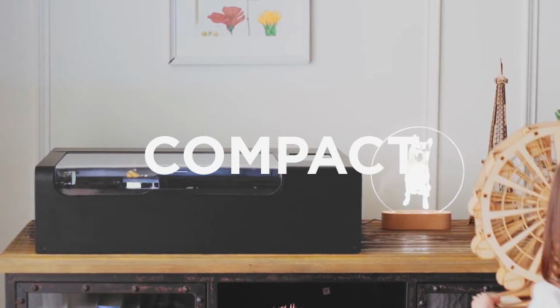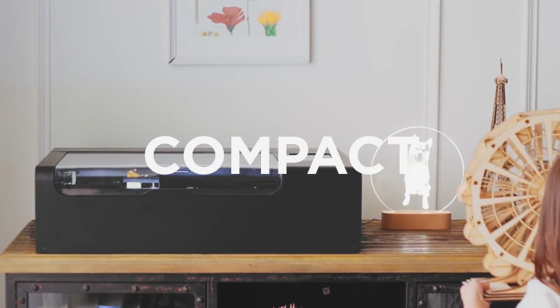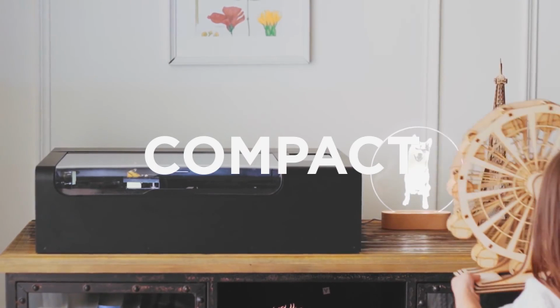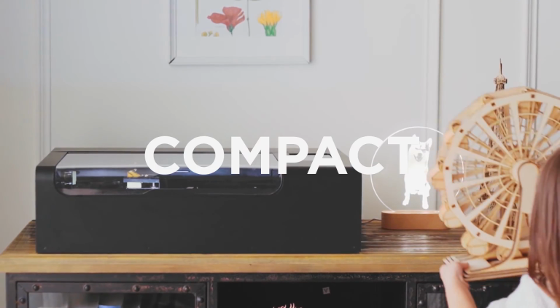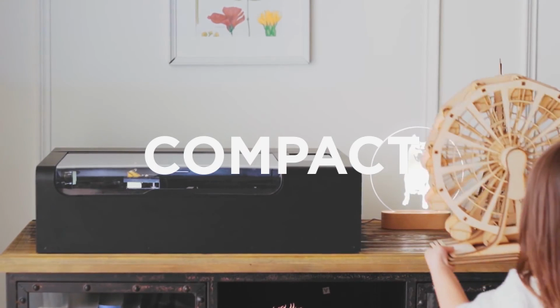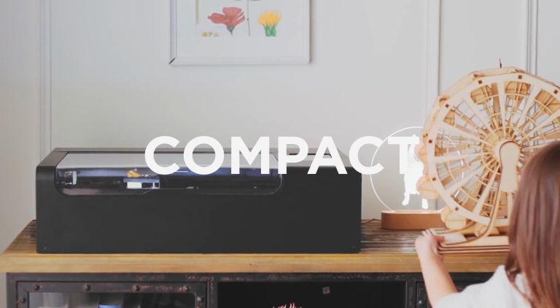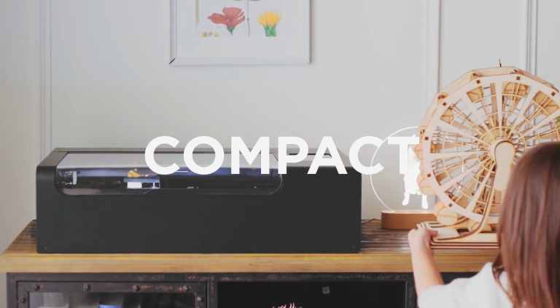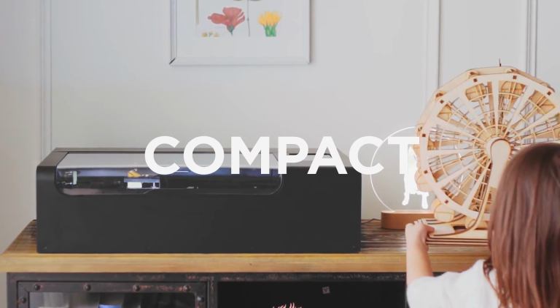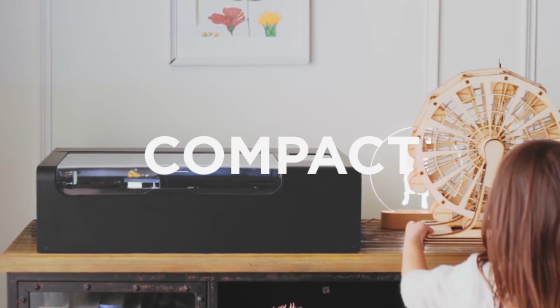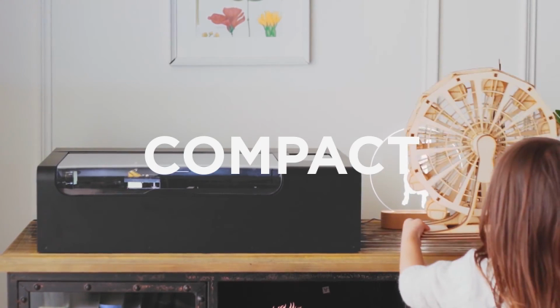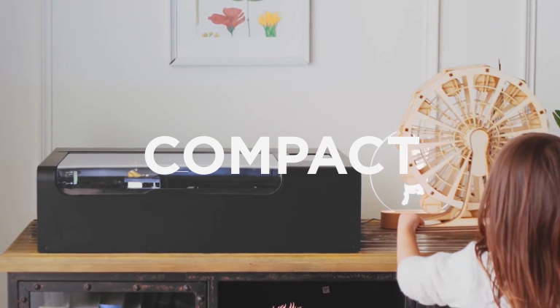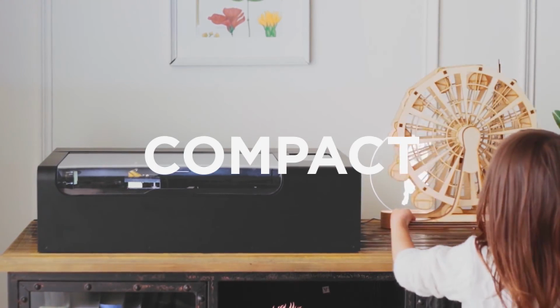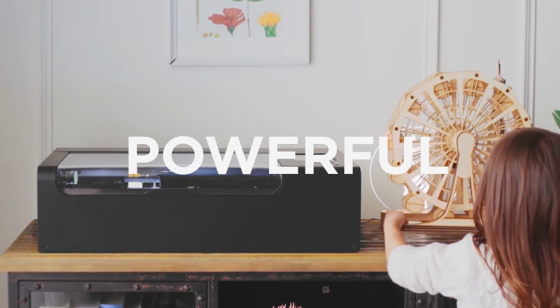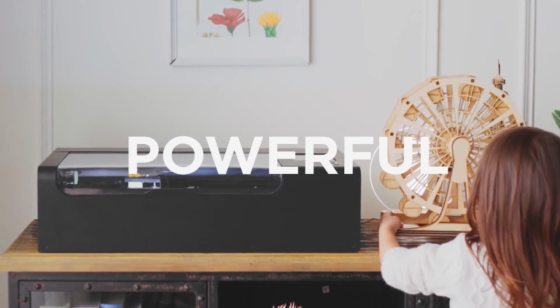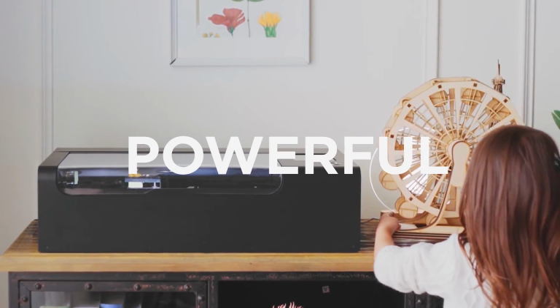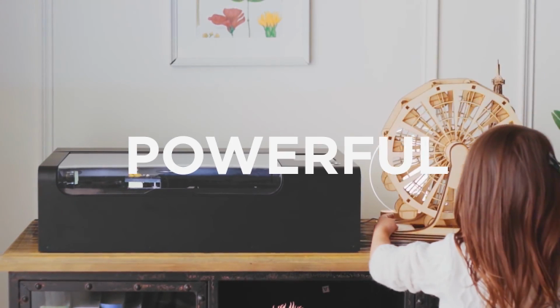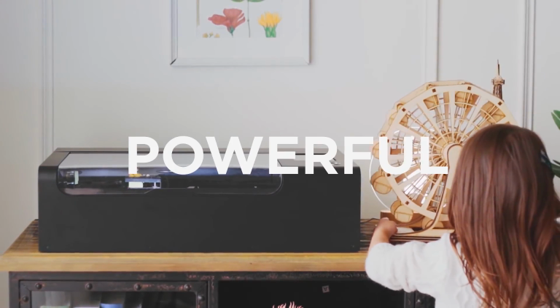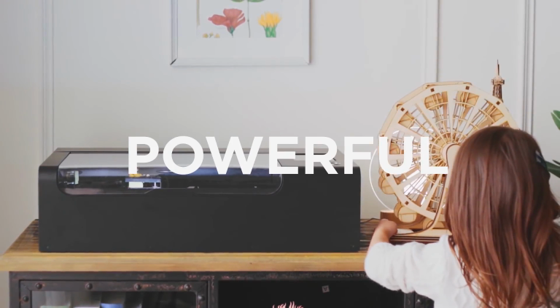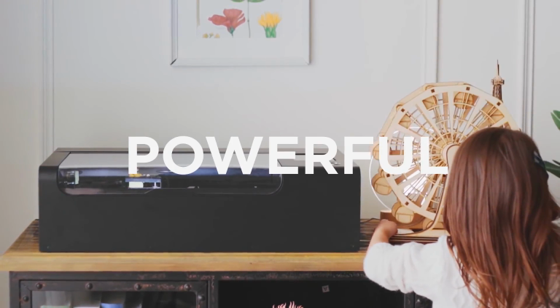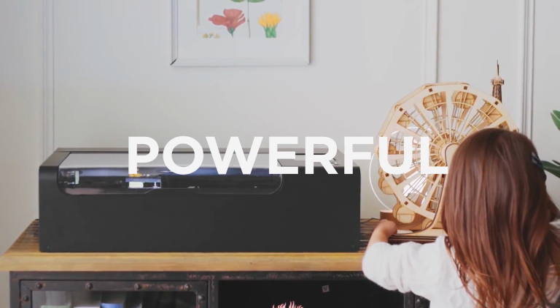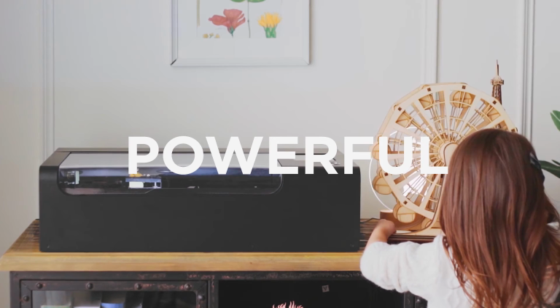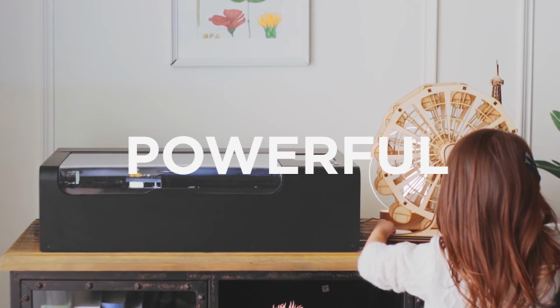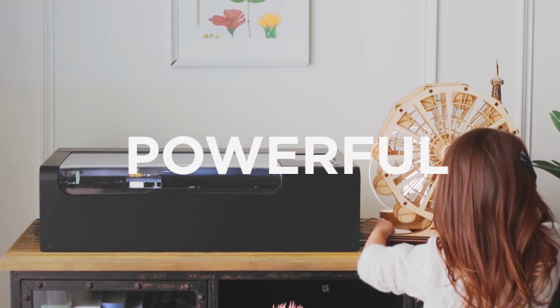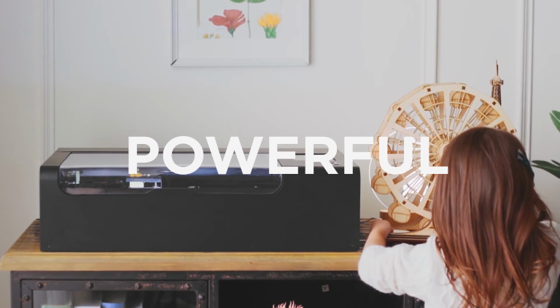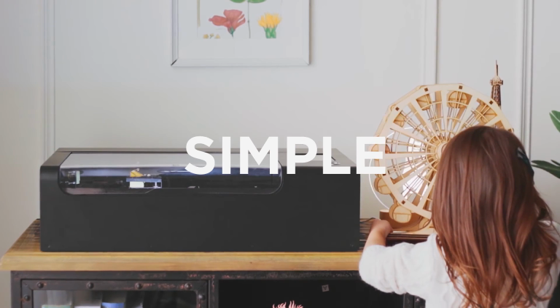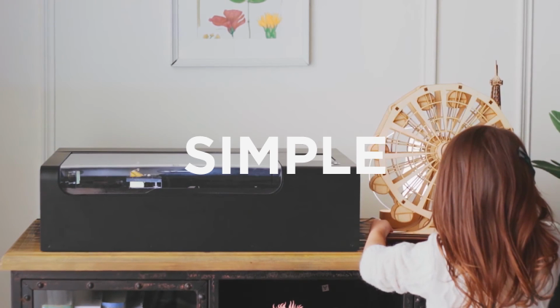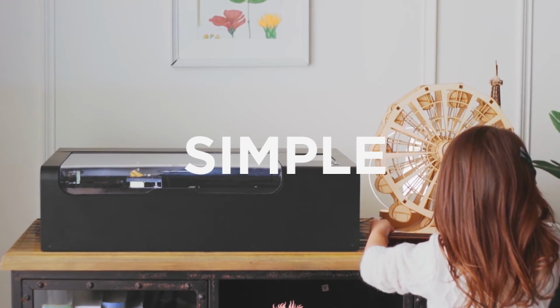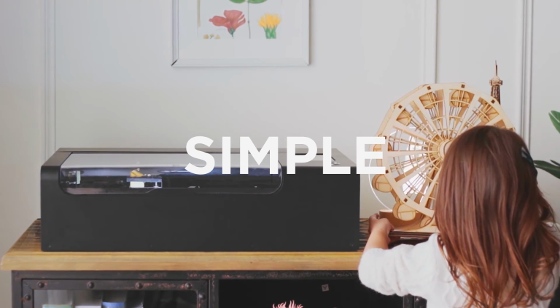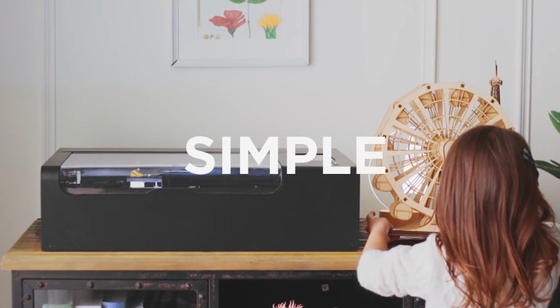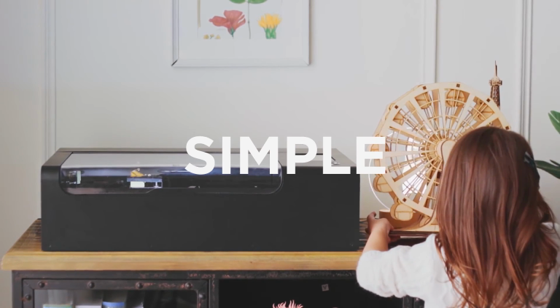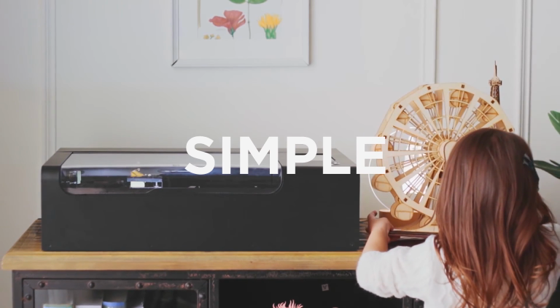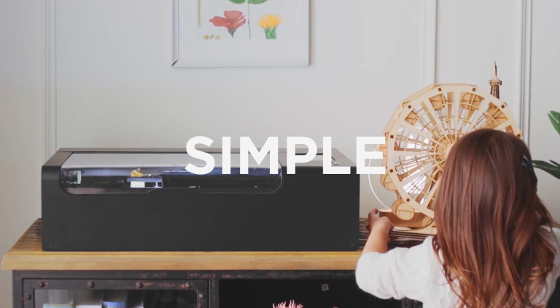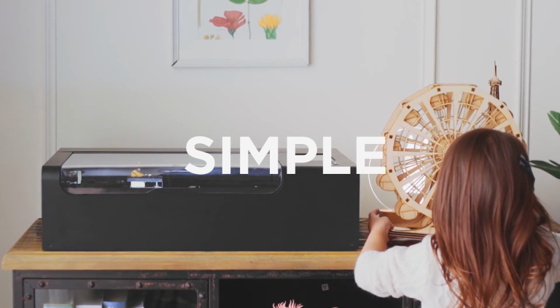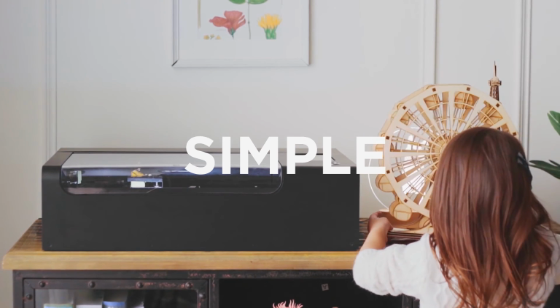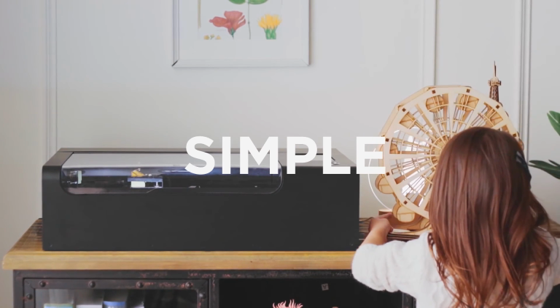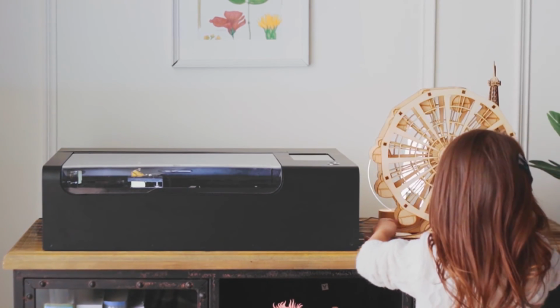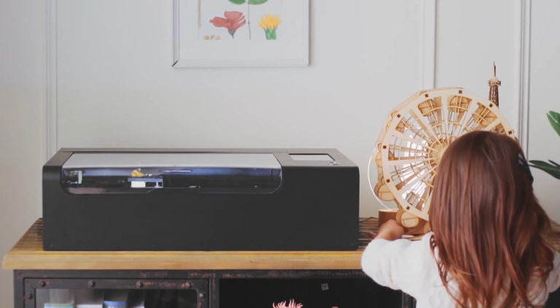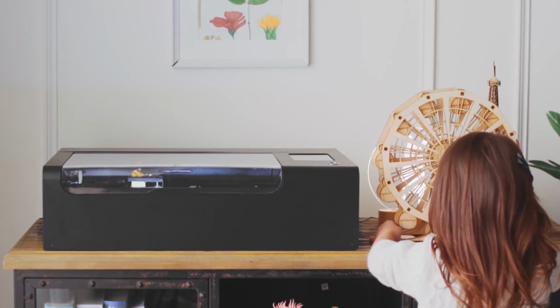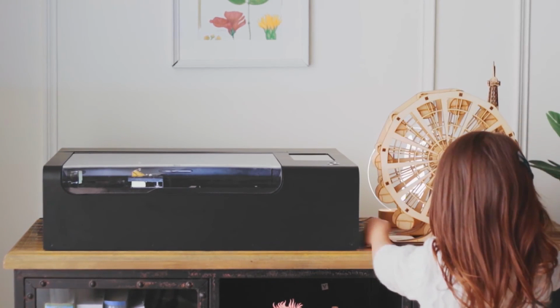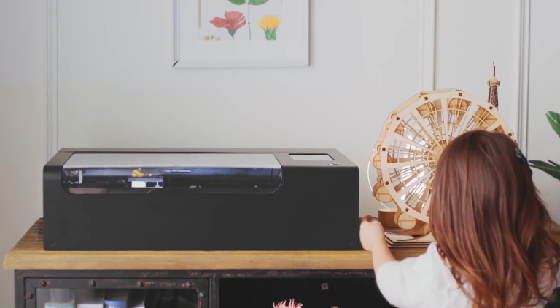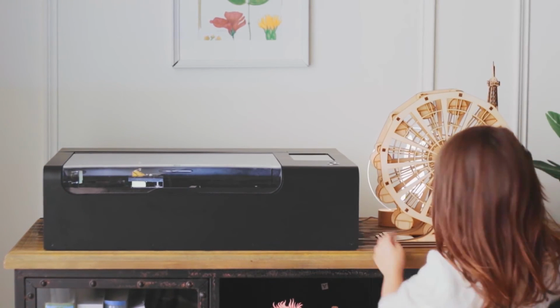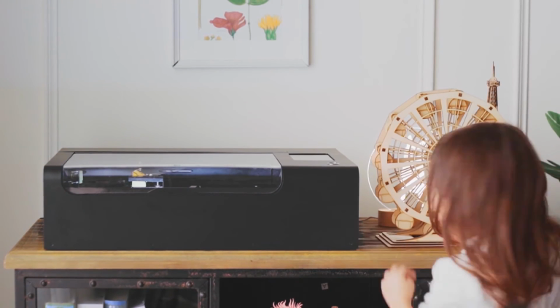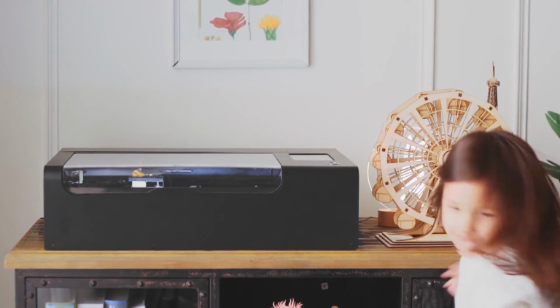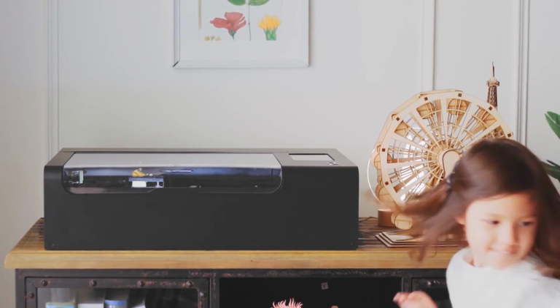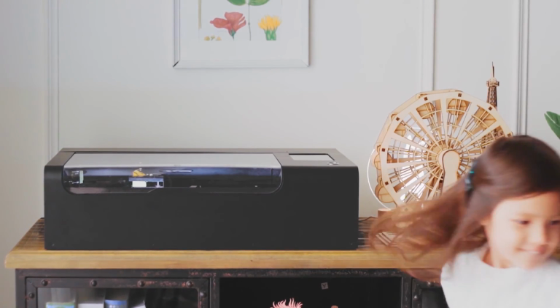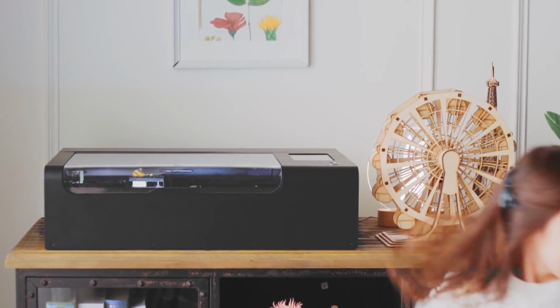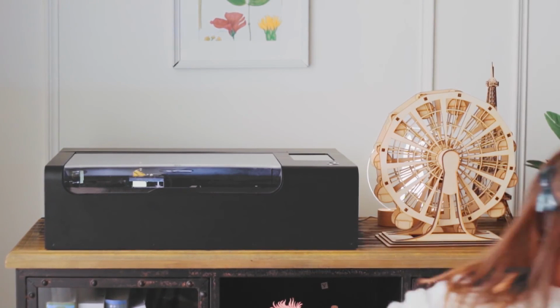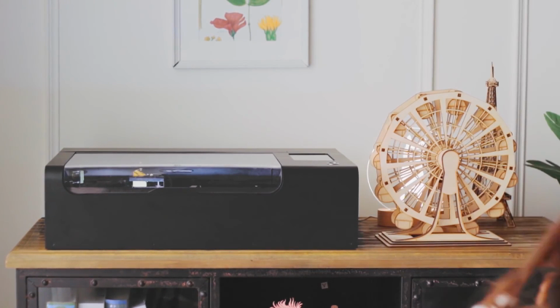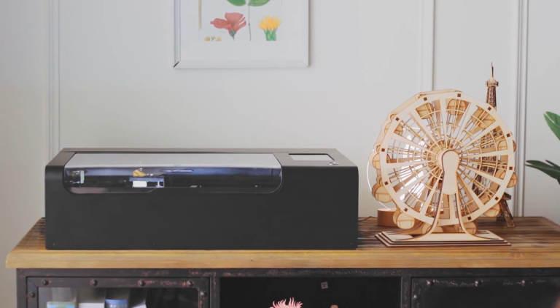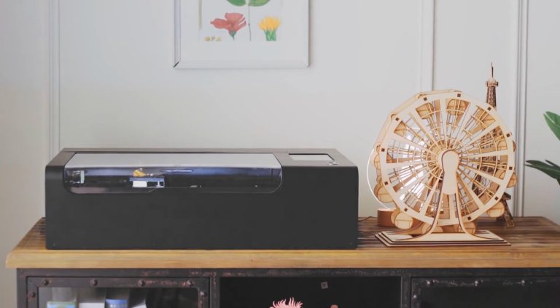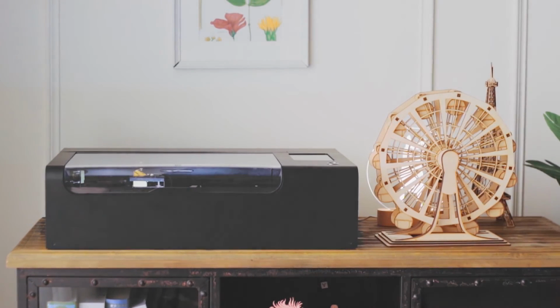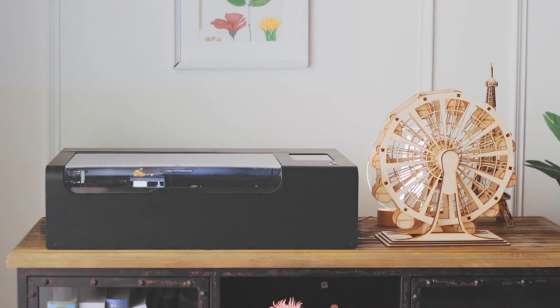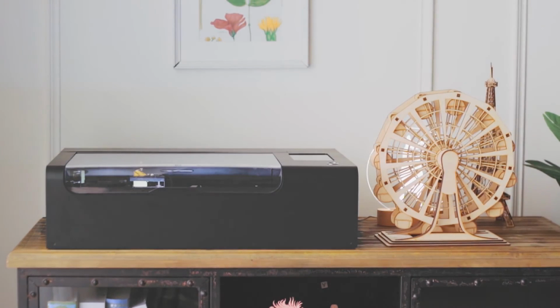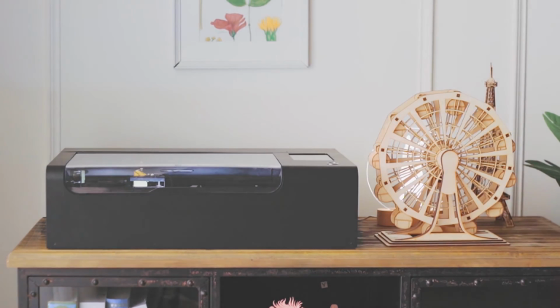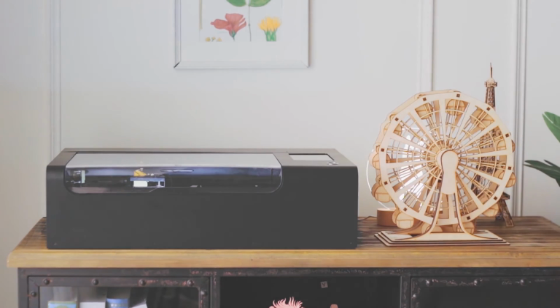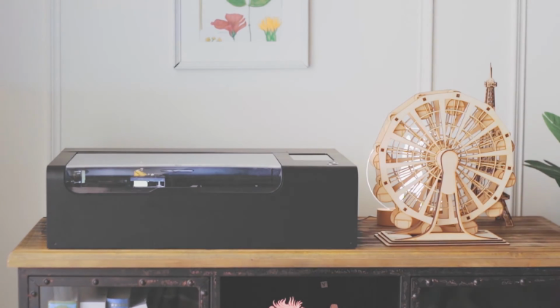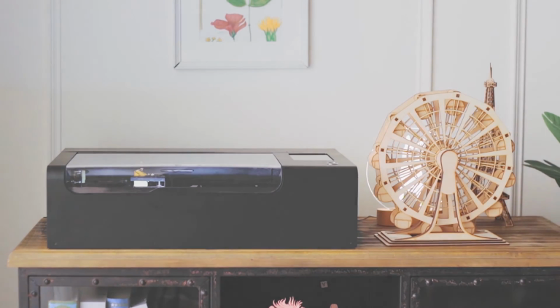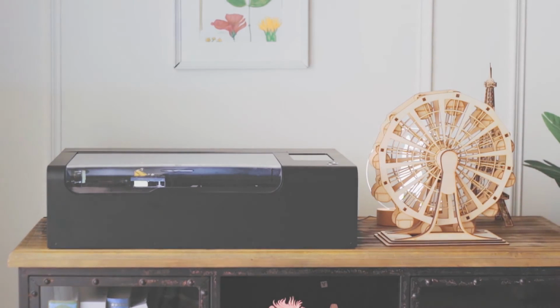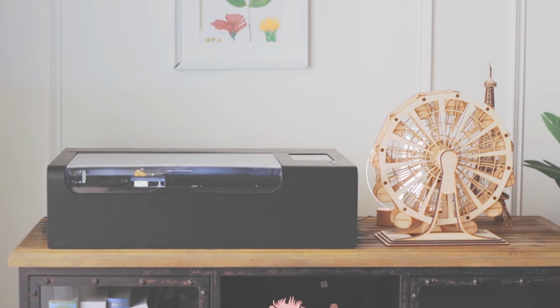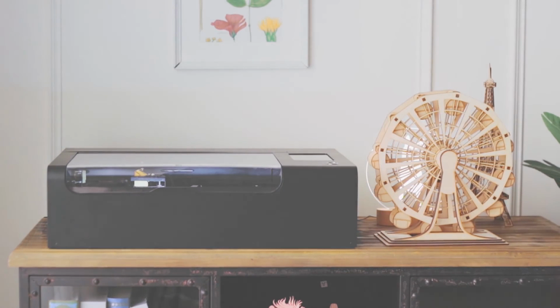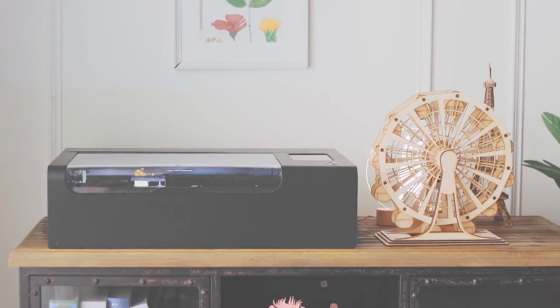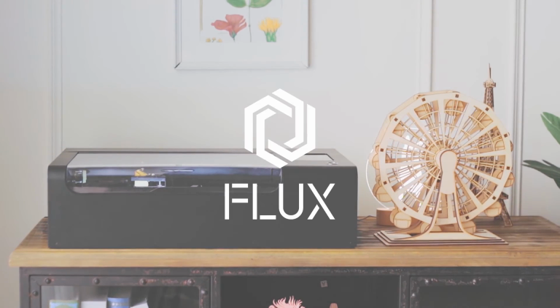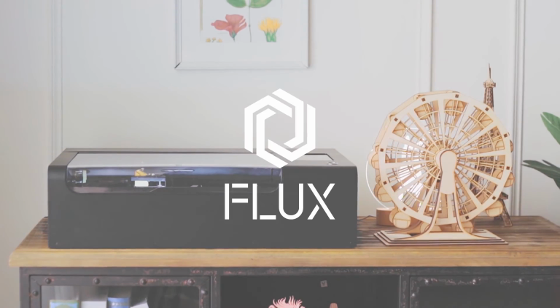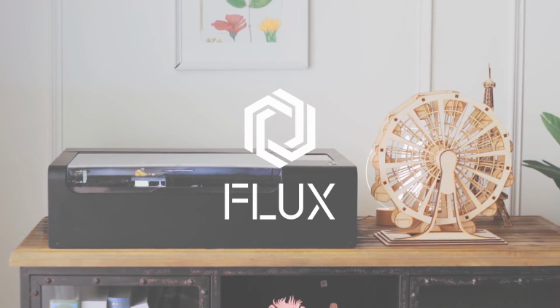Compact. Powerful. Simple. This is BMO — designed to change the way you create. So build great!